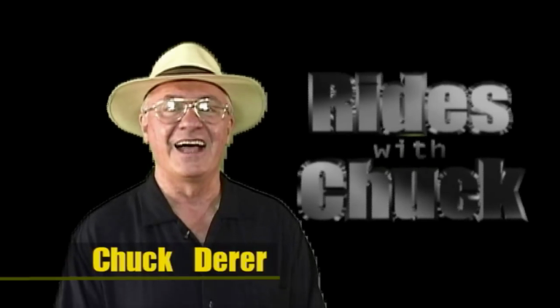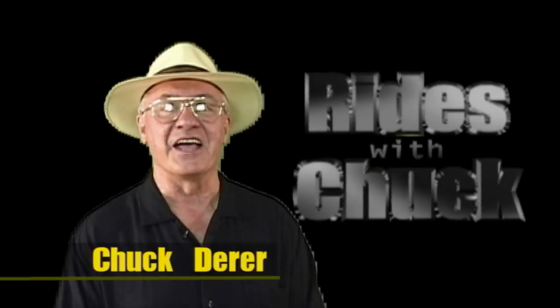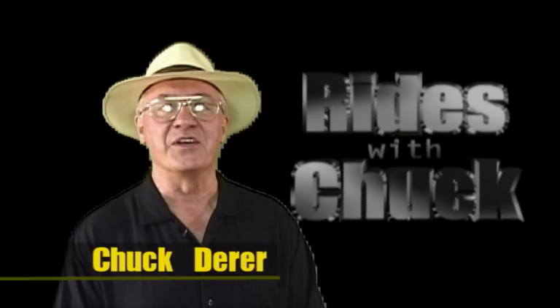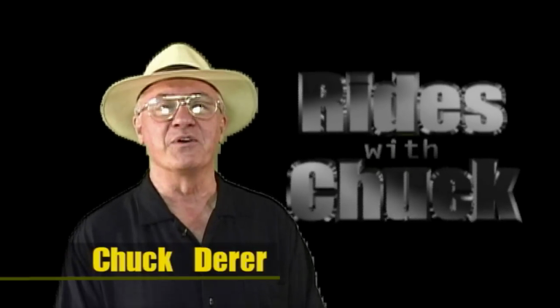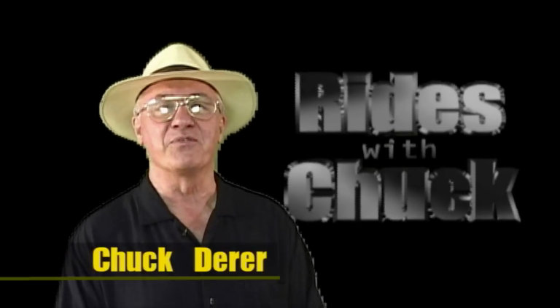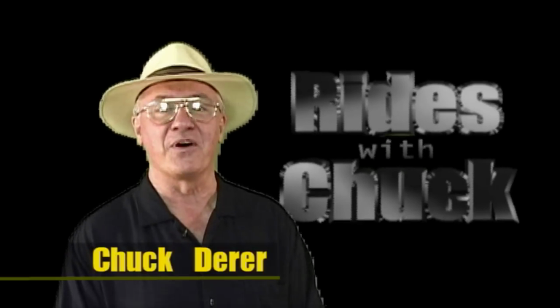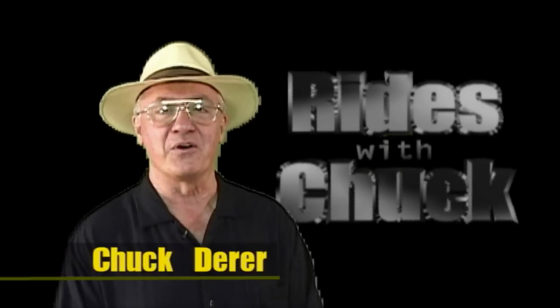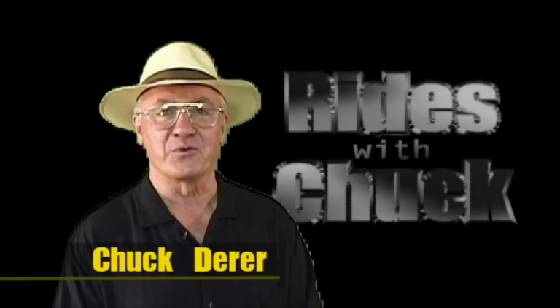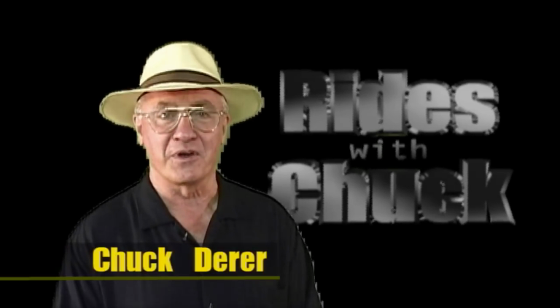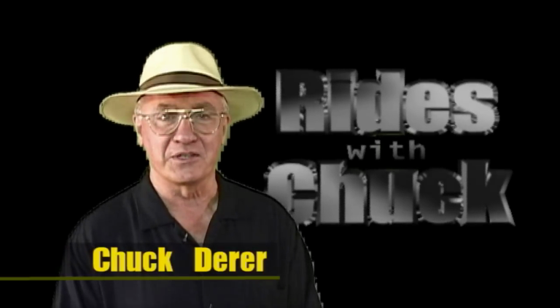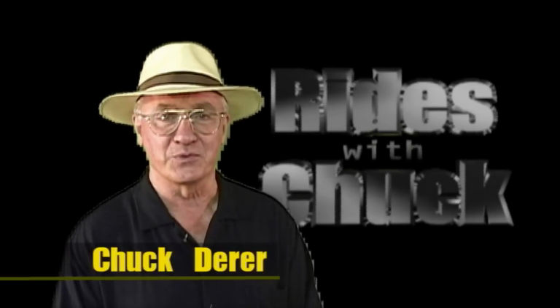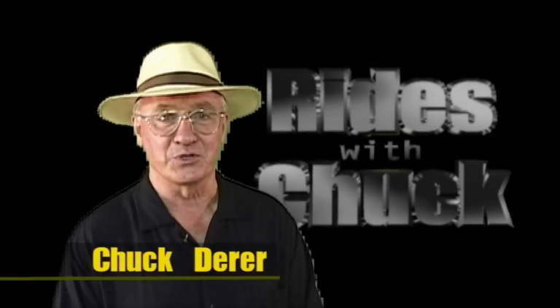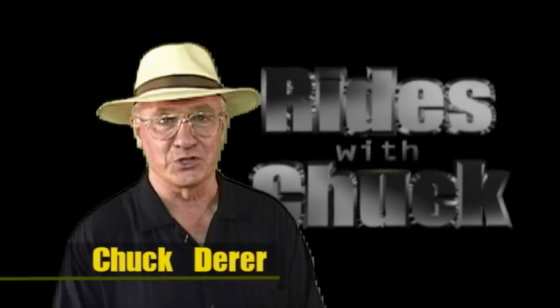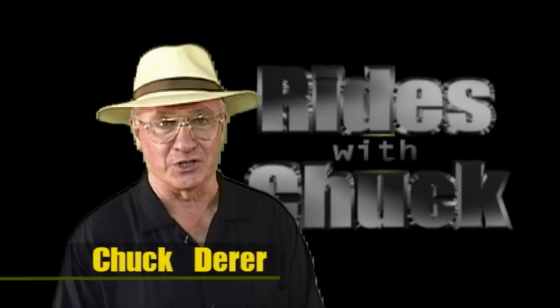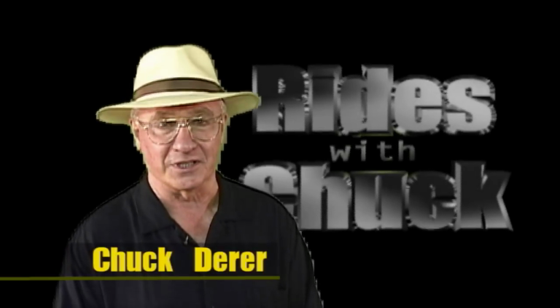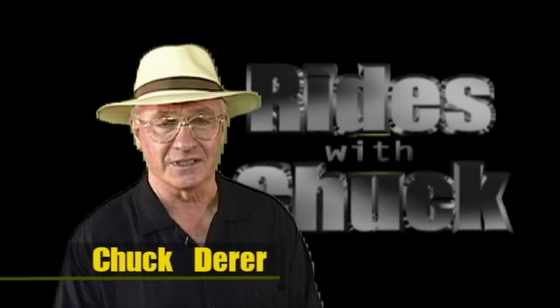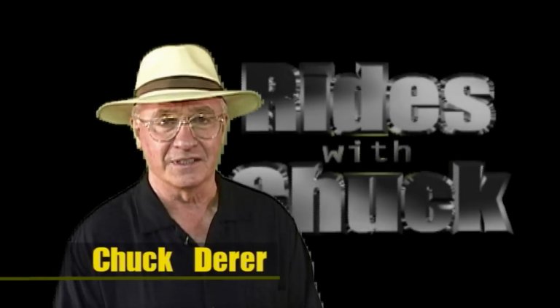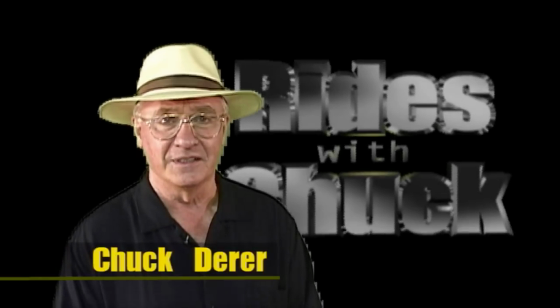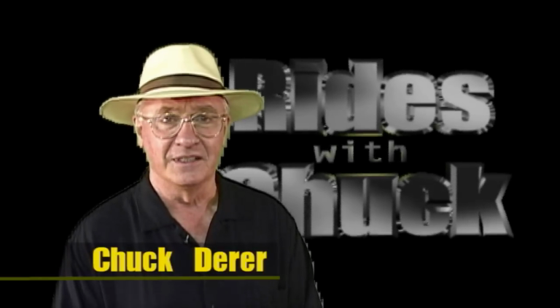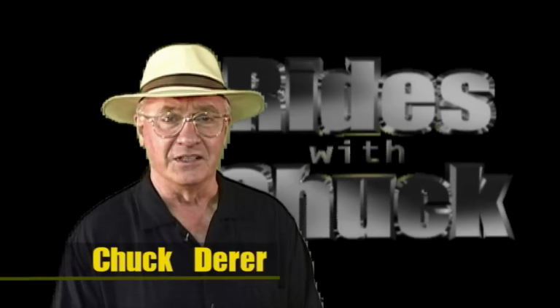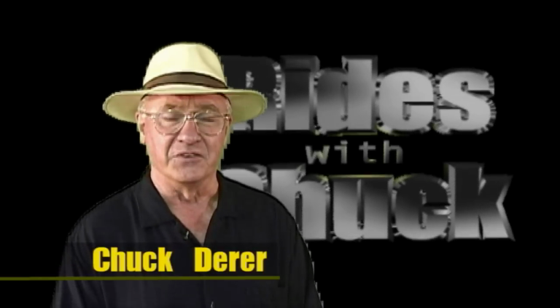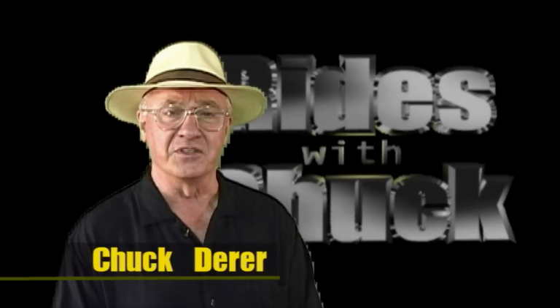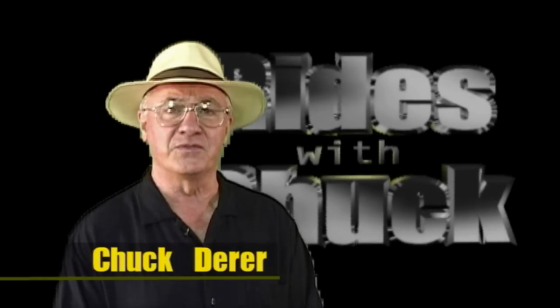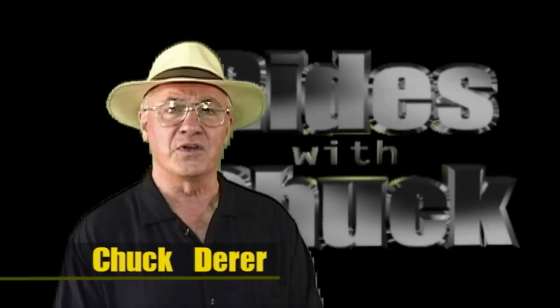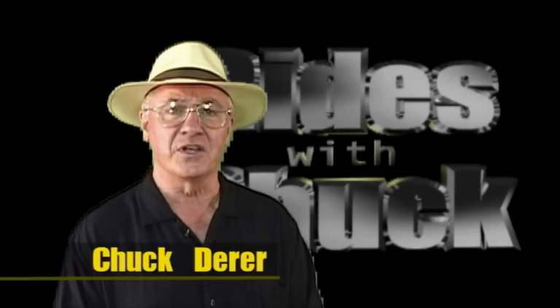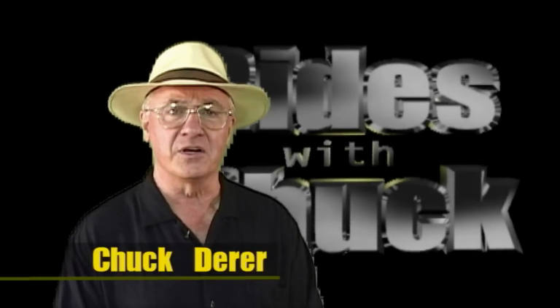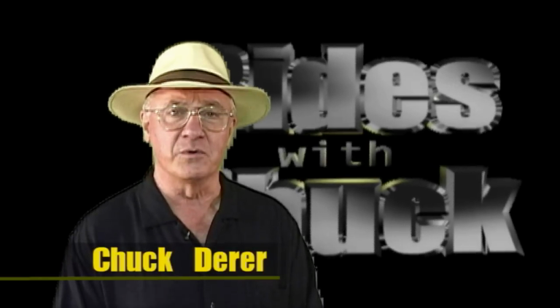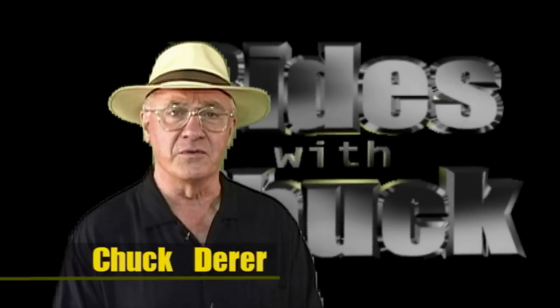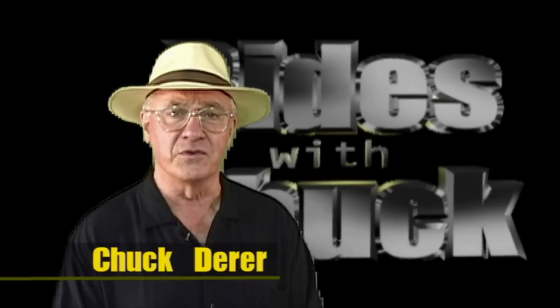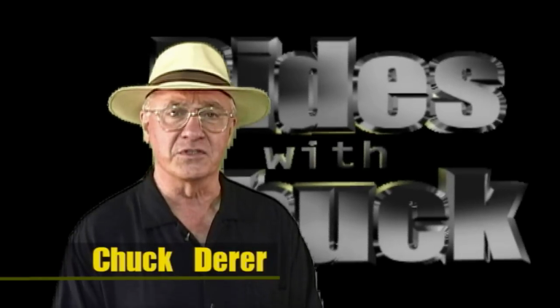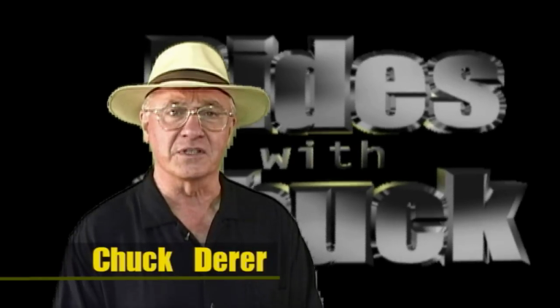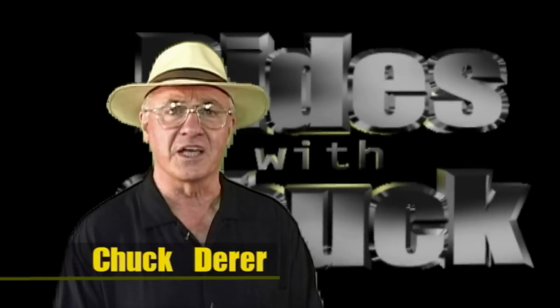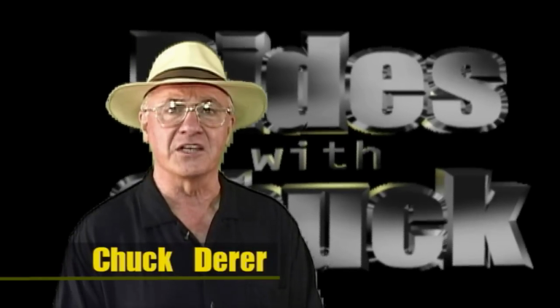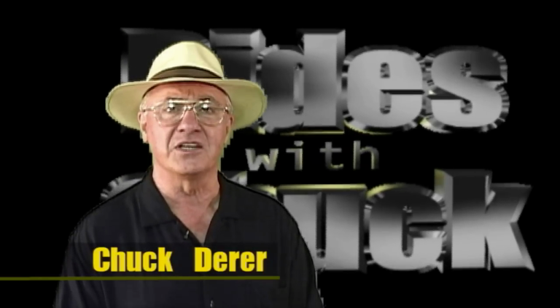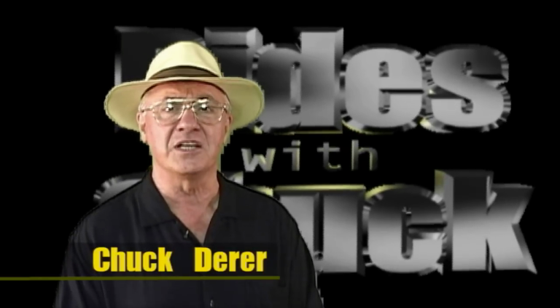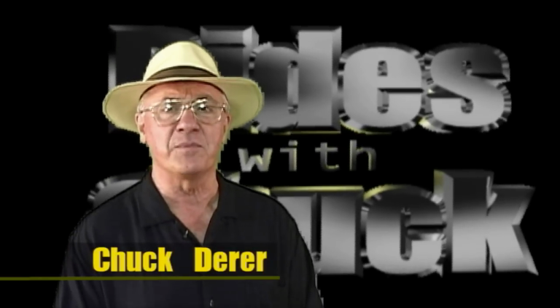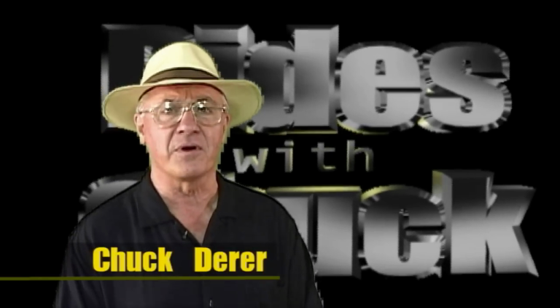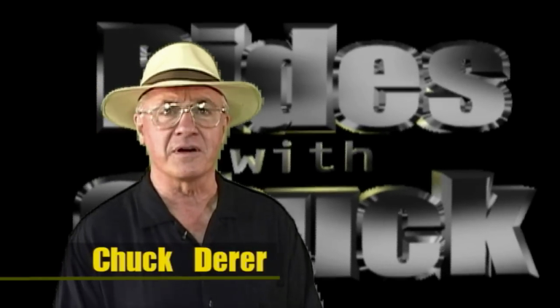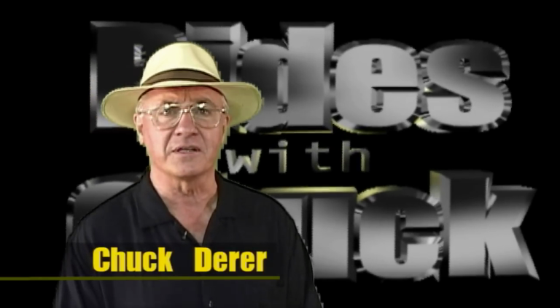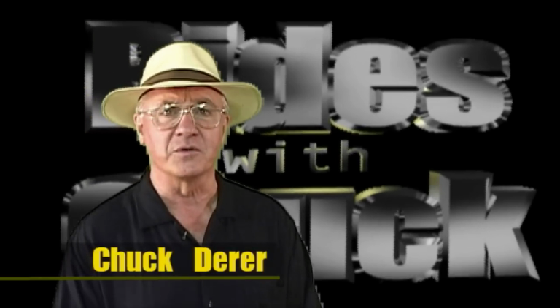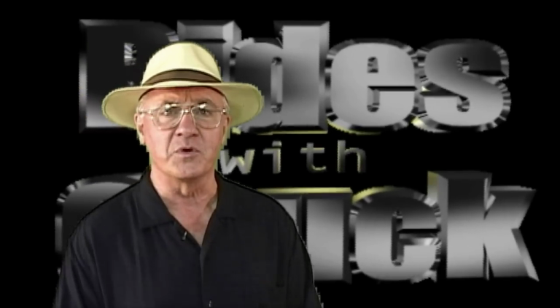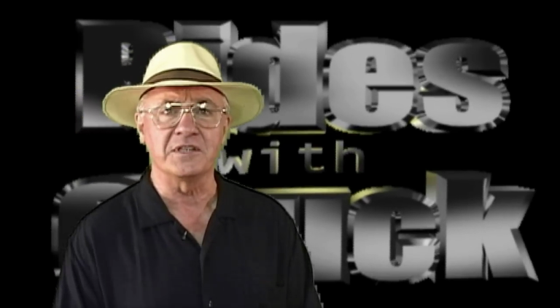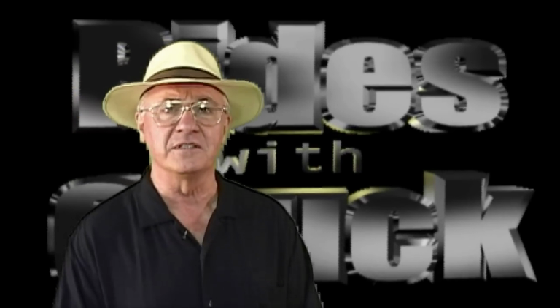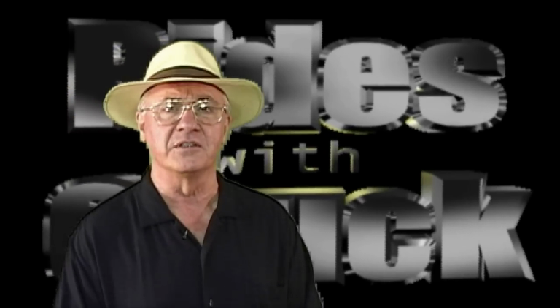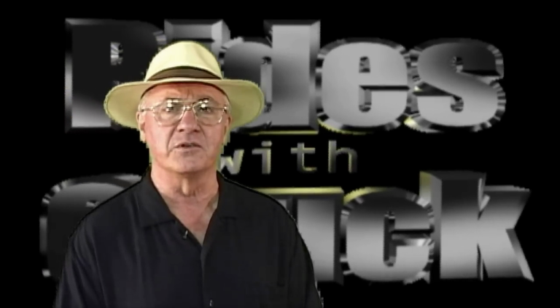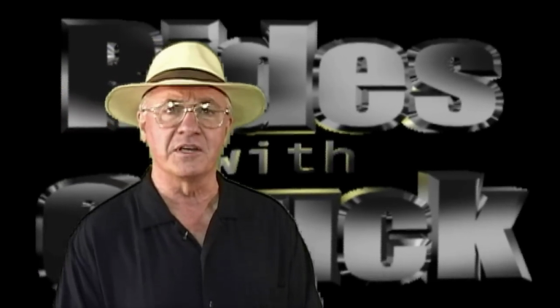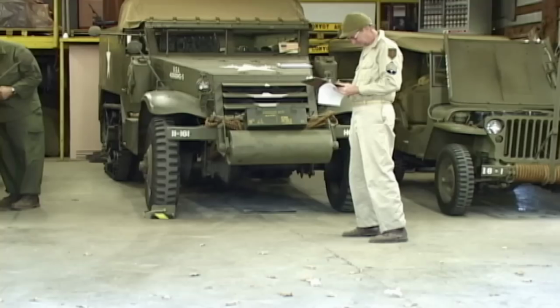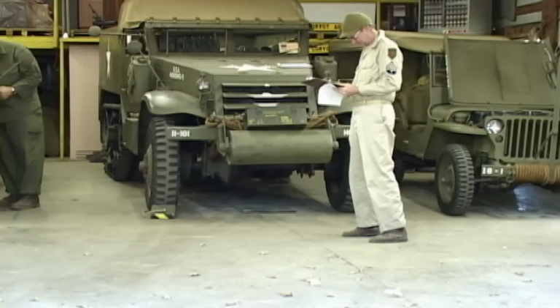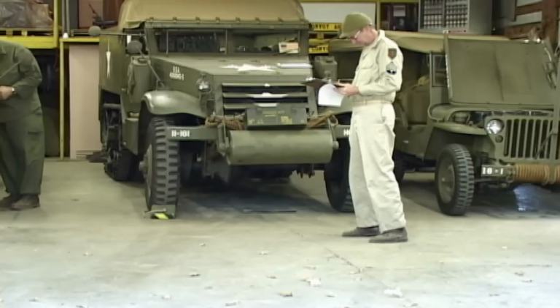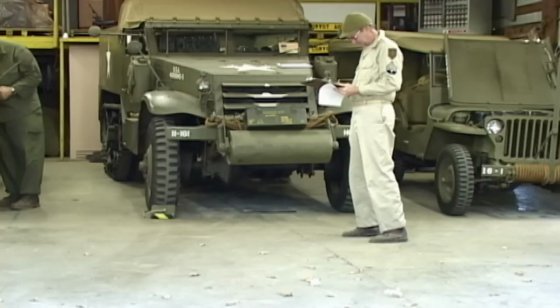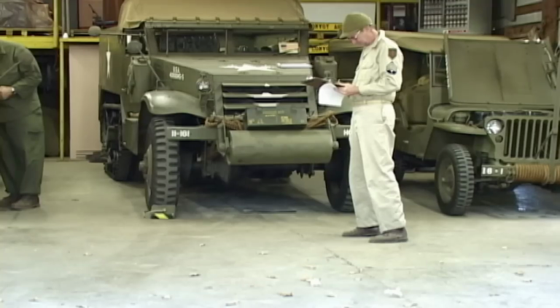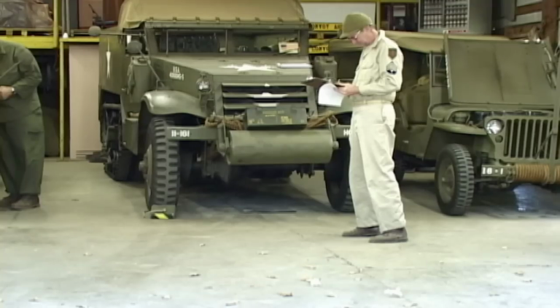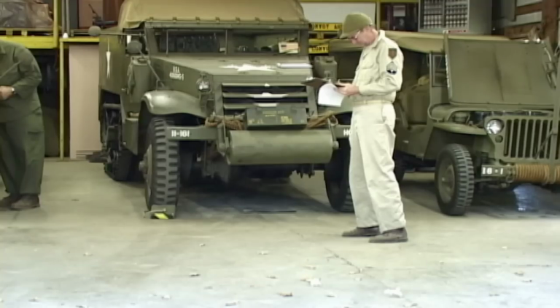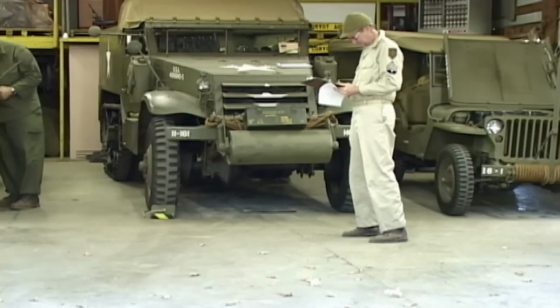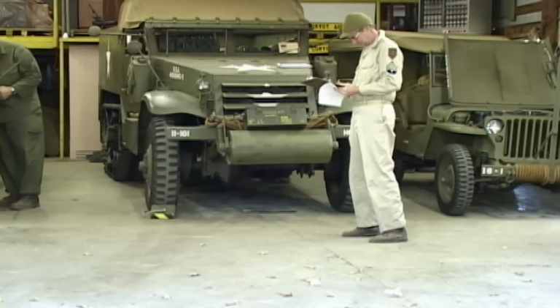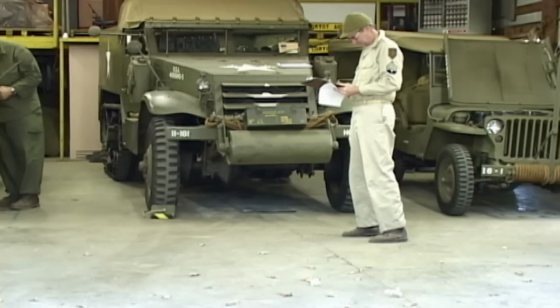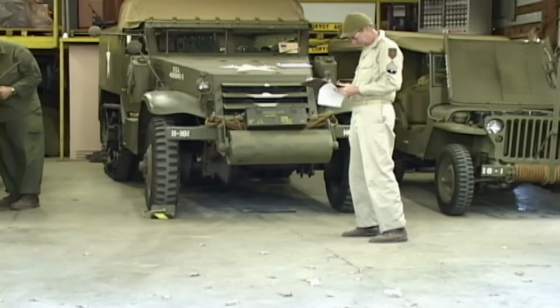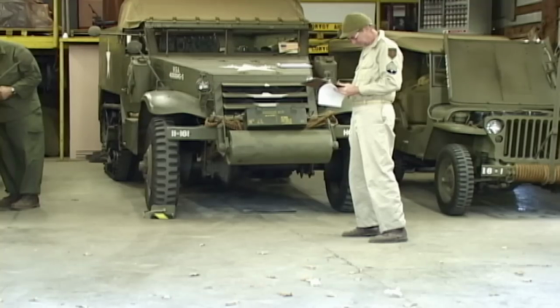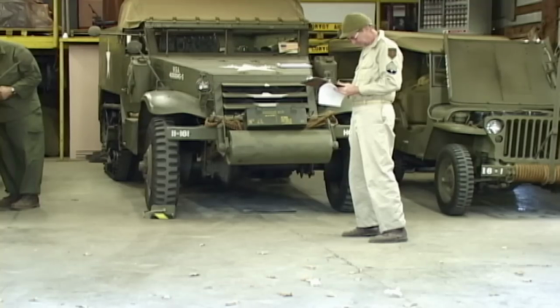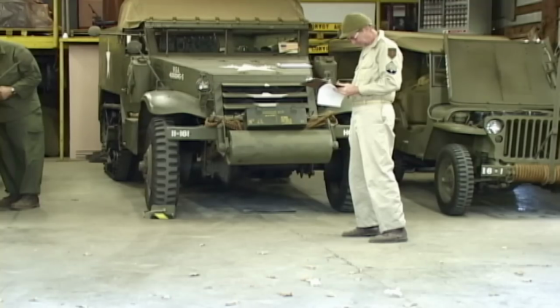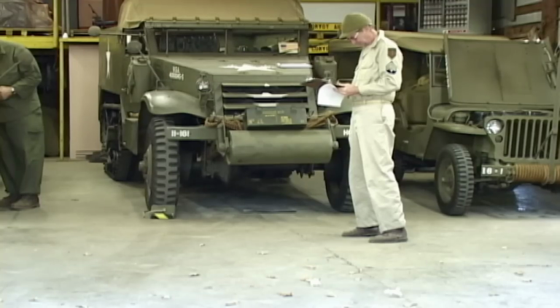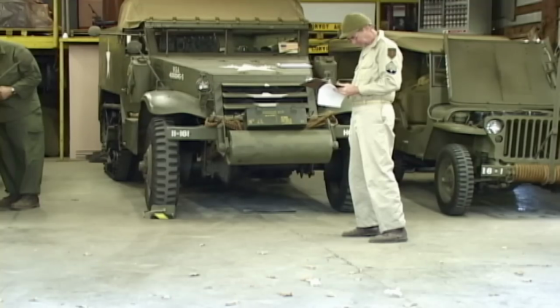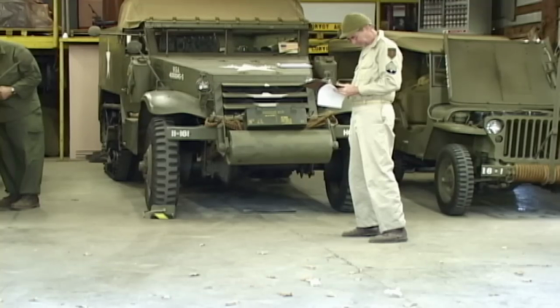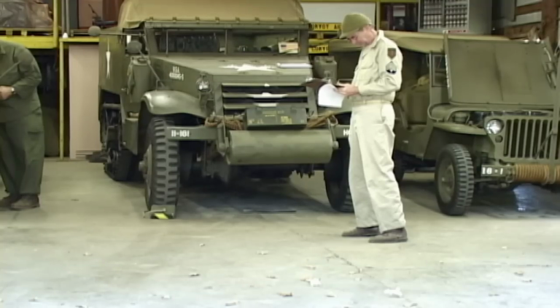Hi, you have found Rise with Chuck. In this video, we visit Cantini Park in Wheaton, Illinois to take a ride in an M3 half track.